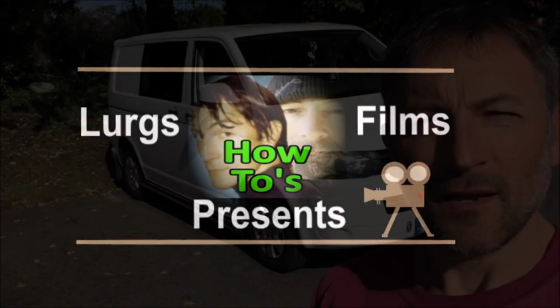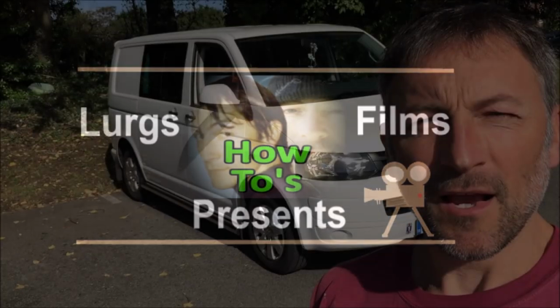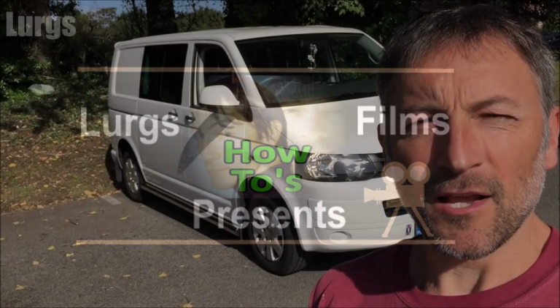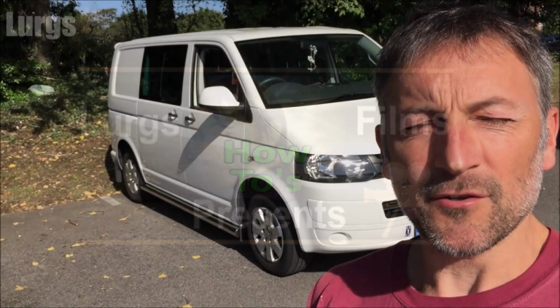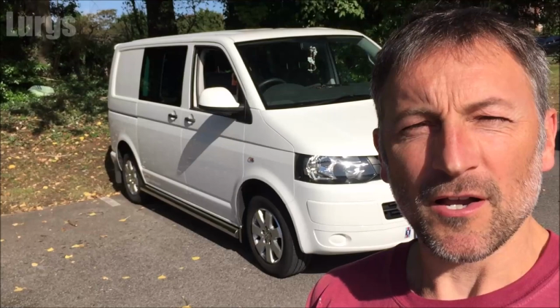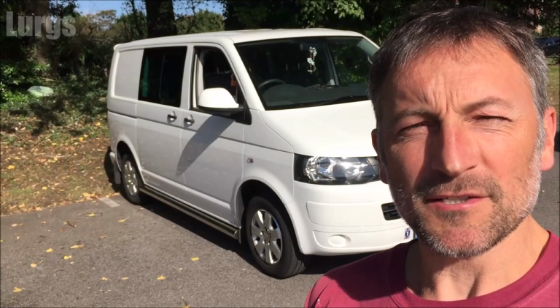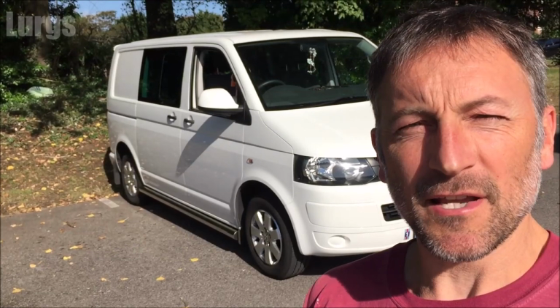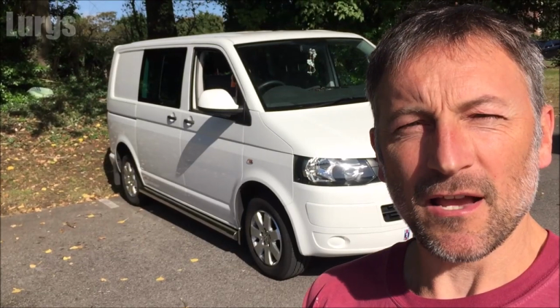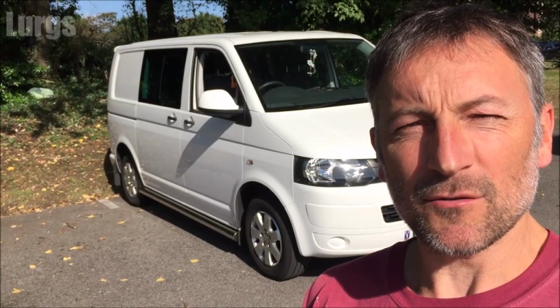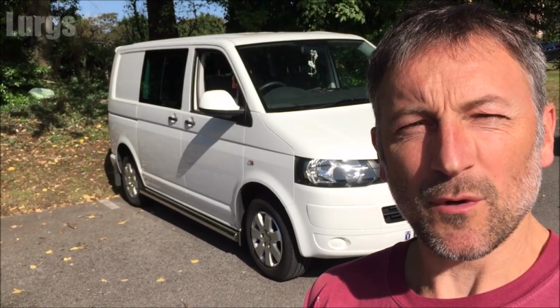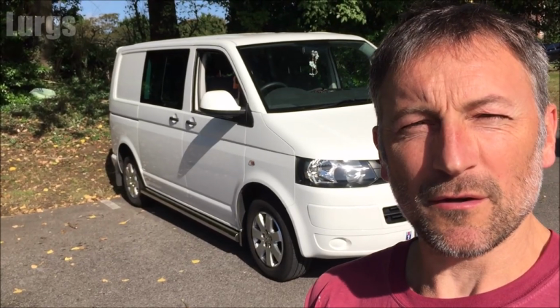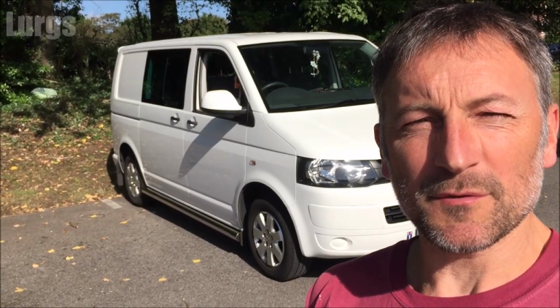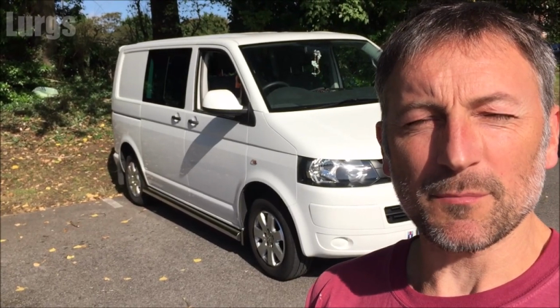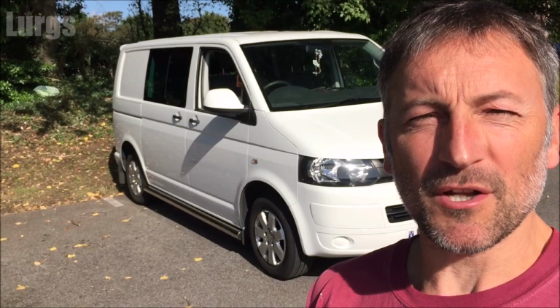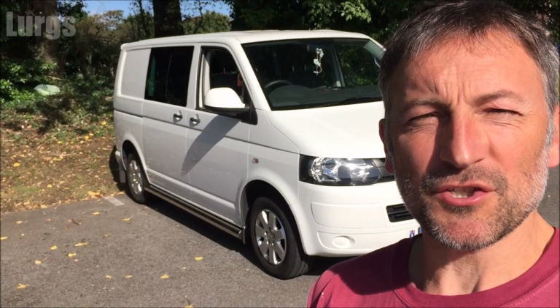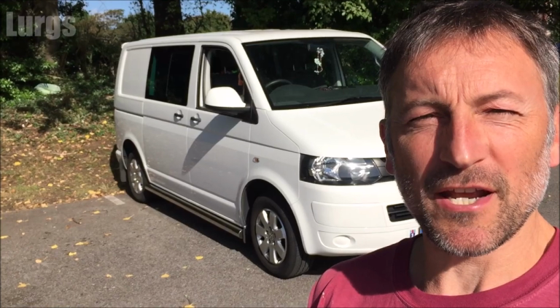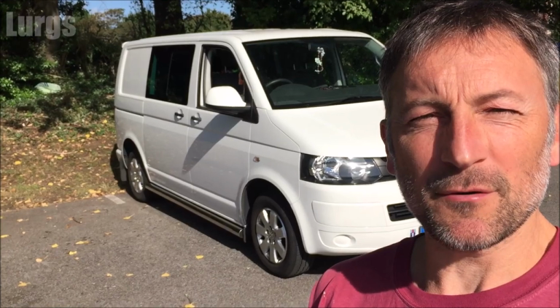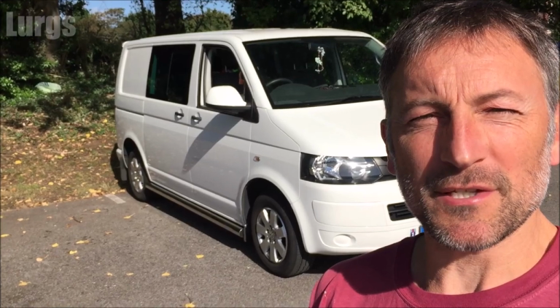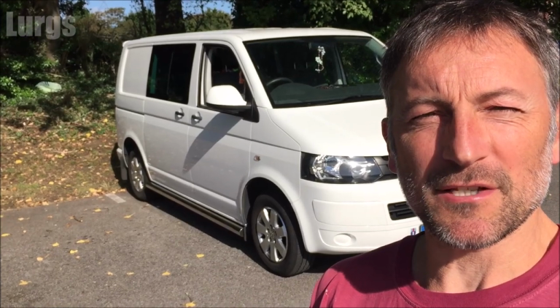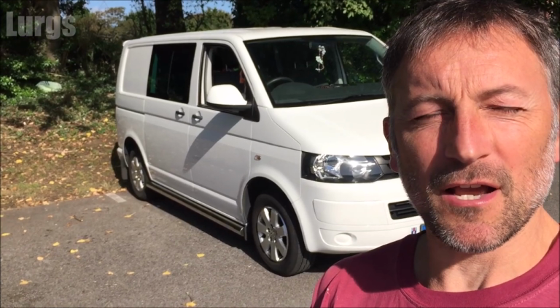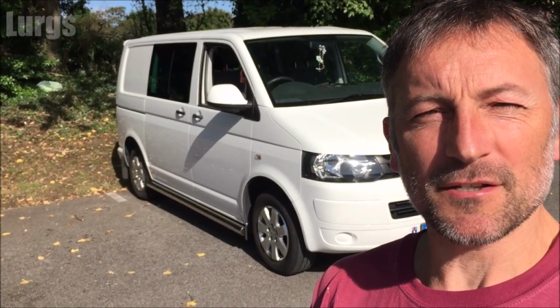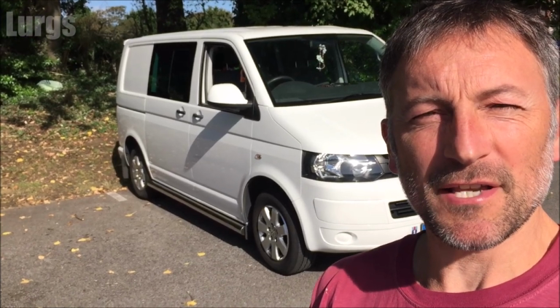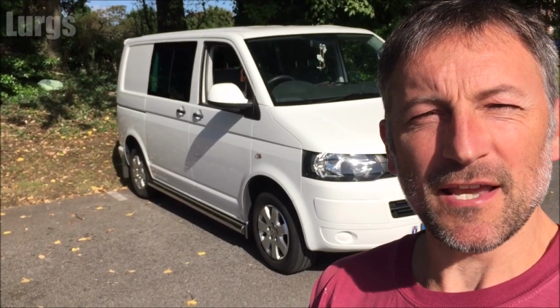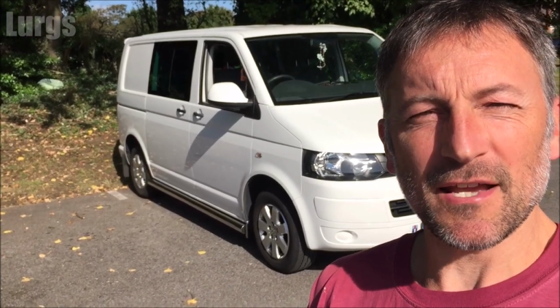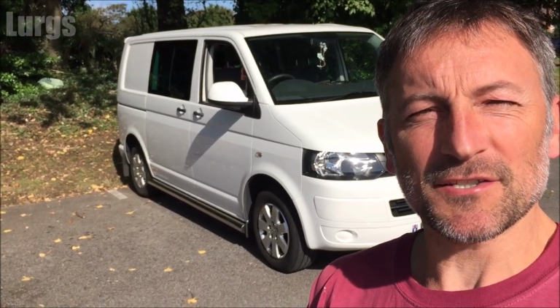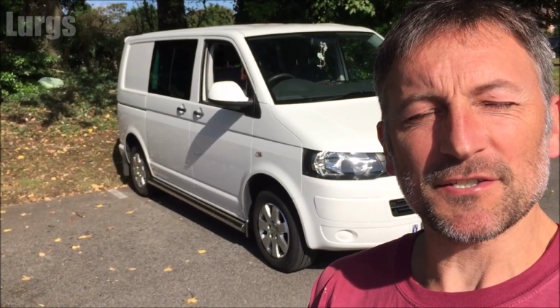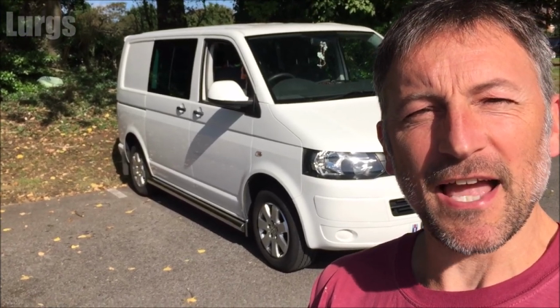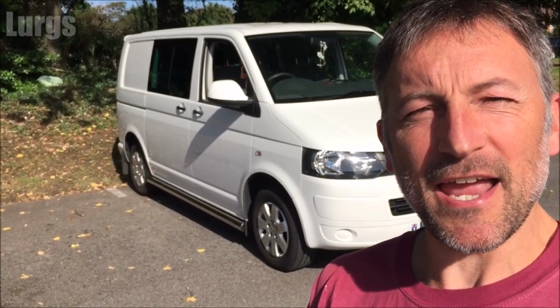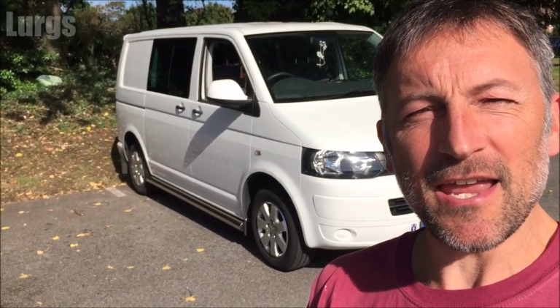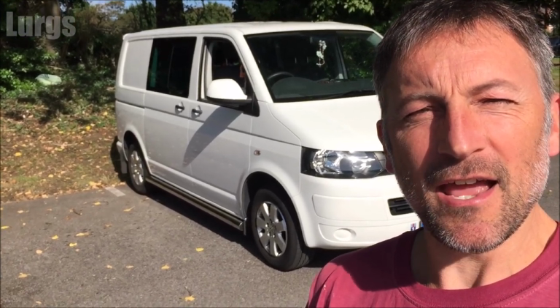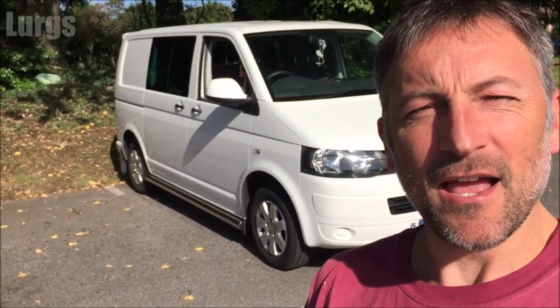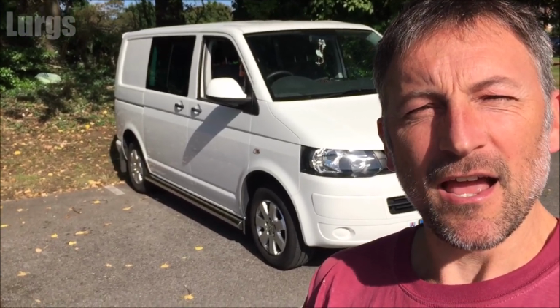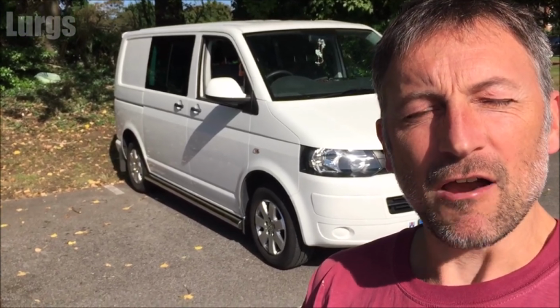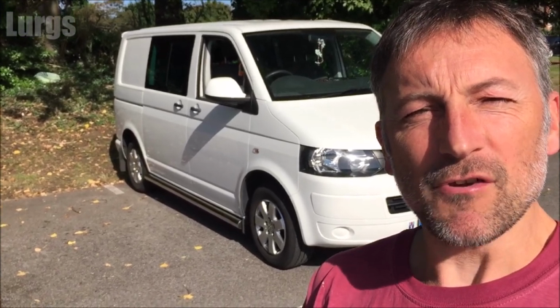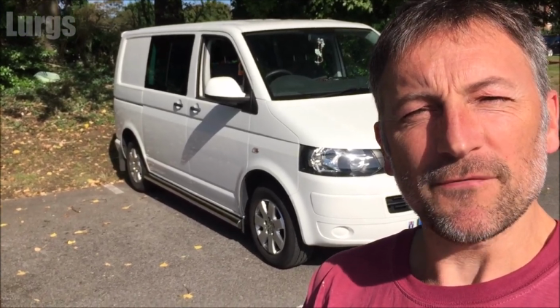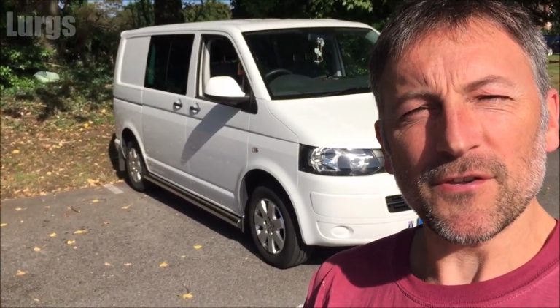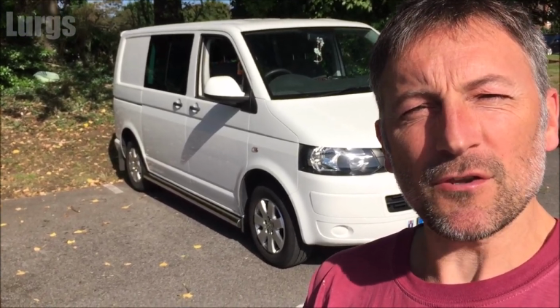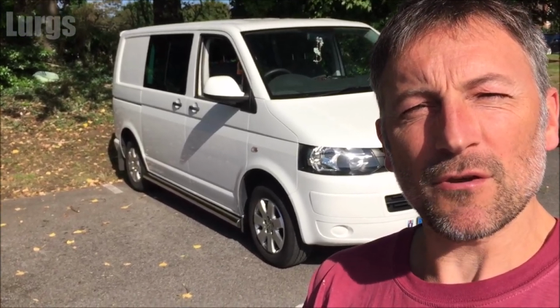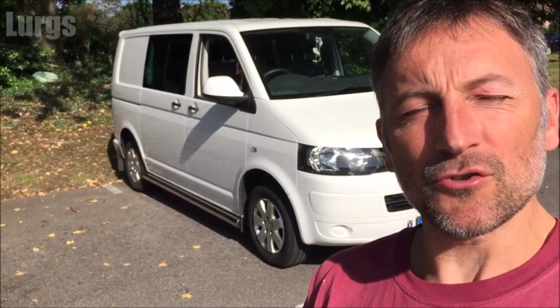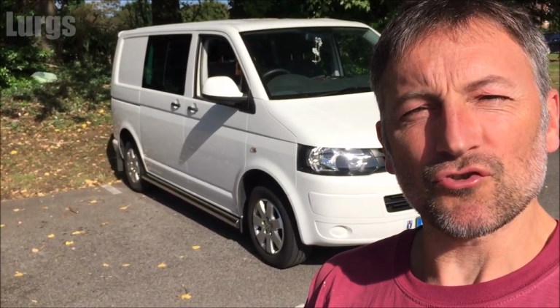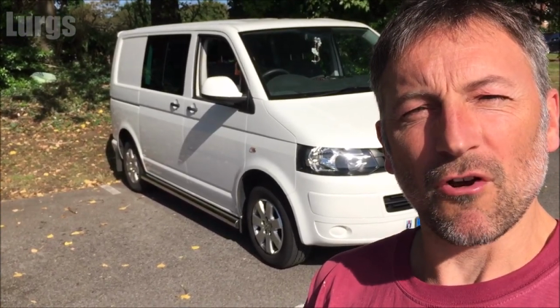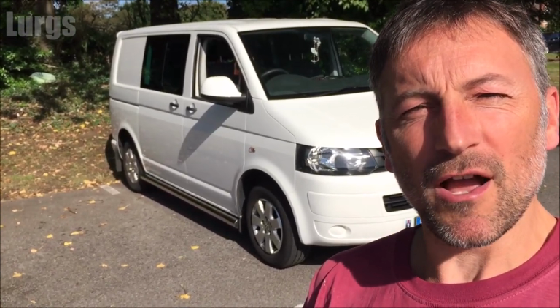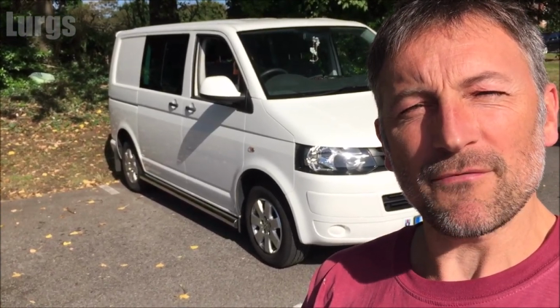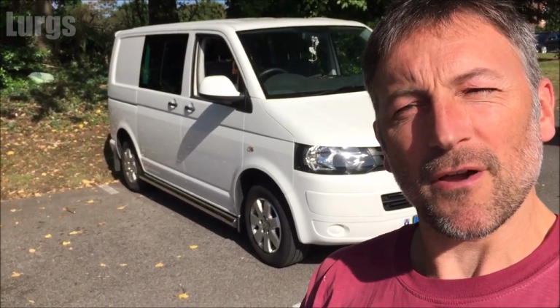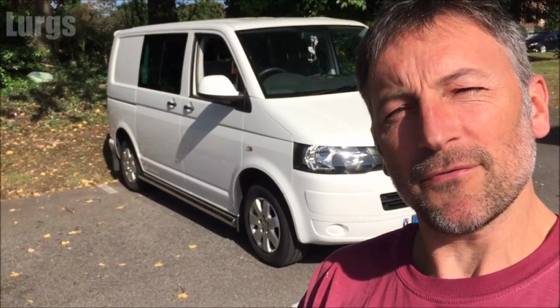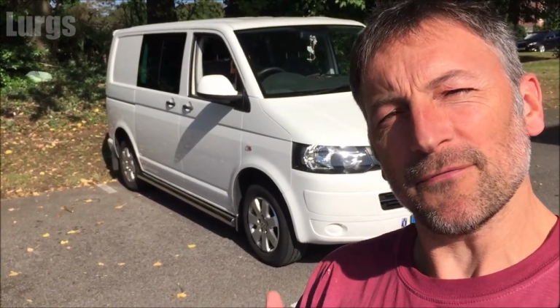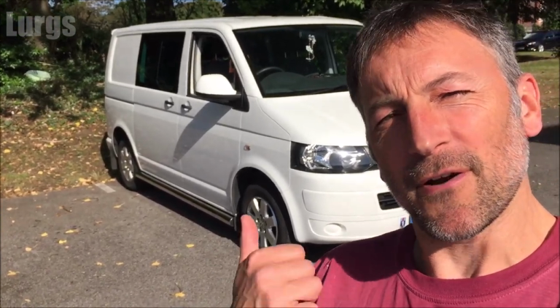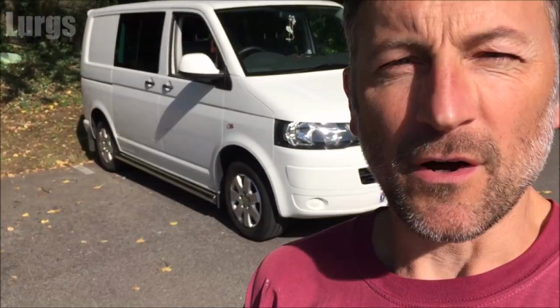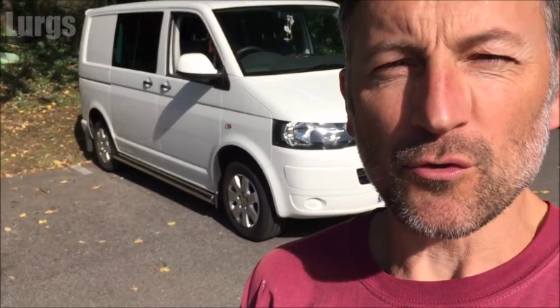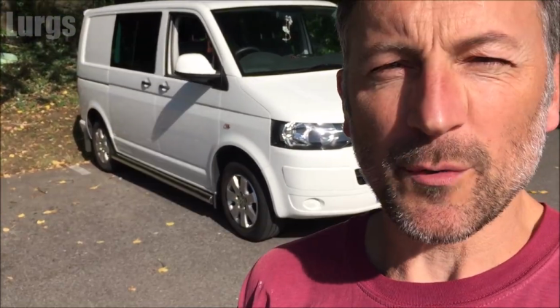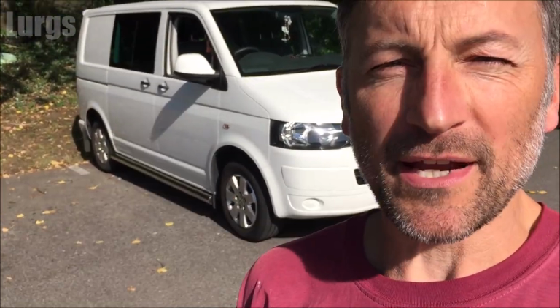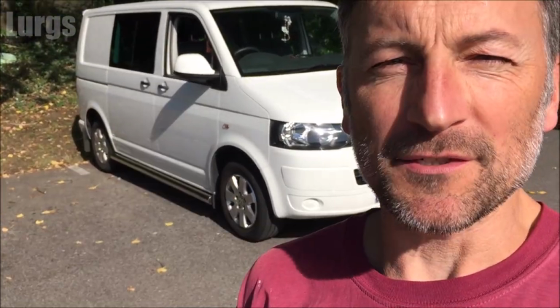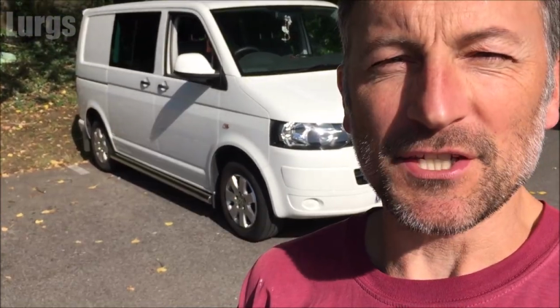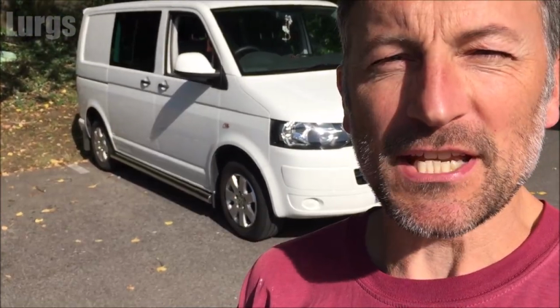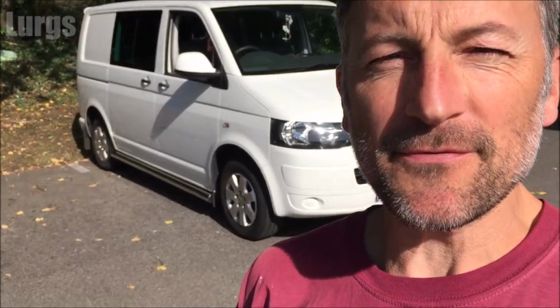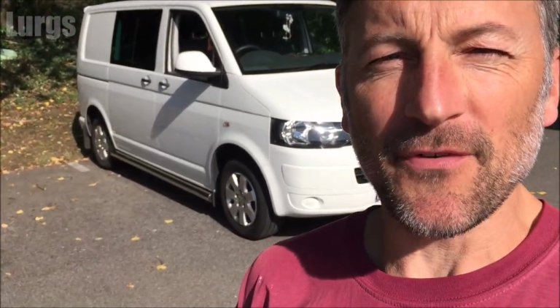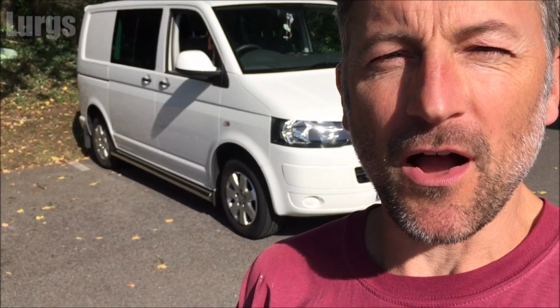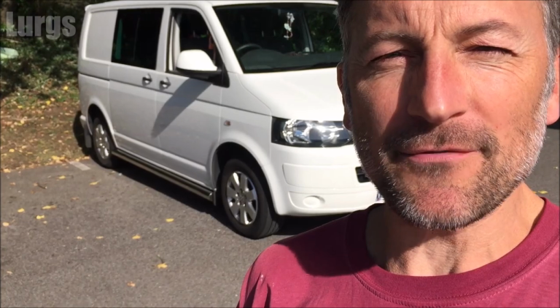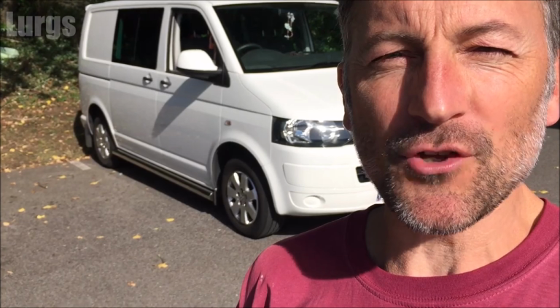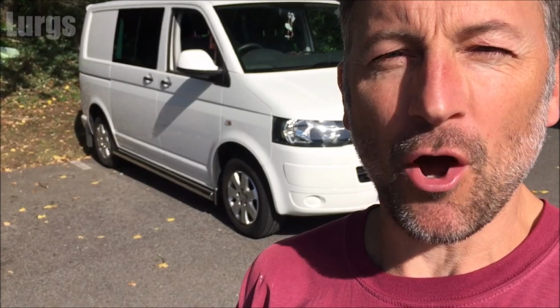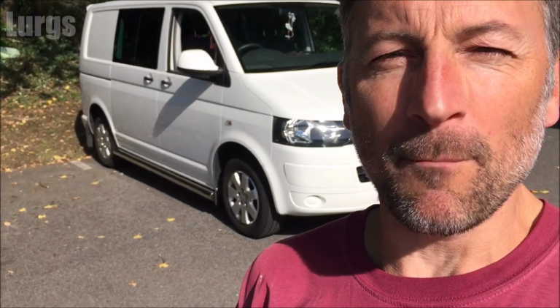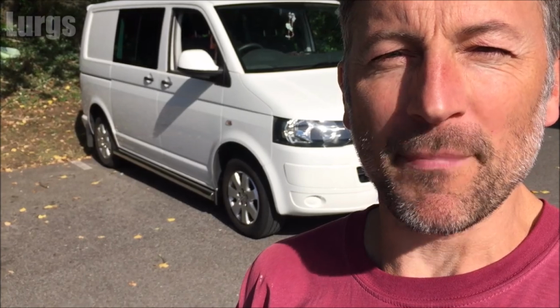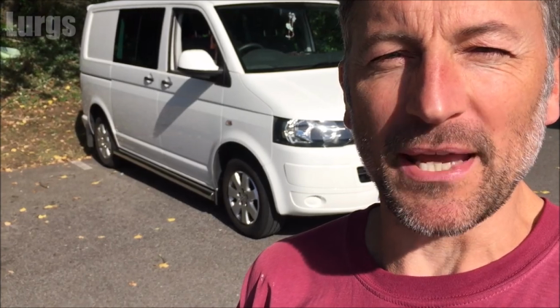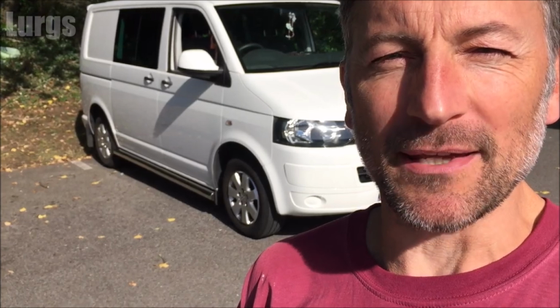Hello guys and girls, welcome to my channel, it's Lurgs here and today a review and drive of the Volkswagen T5 Combi.